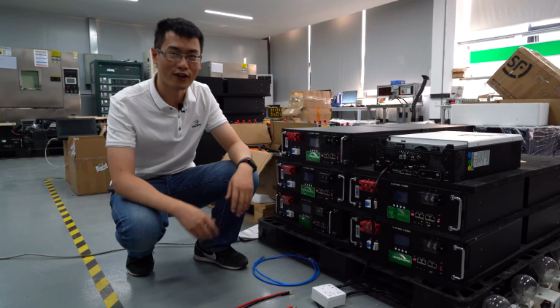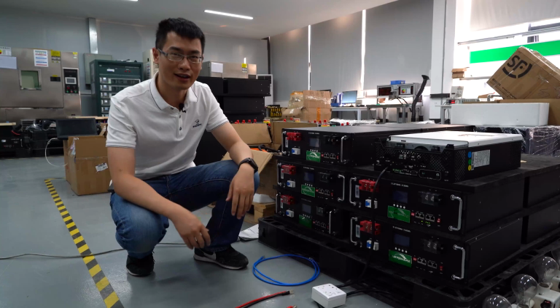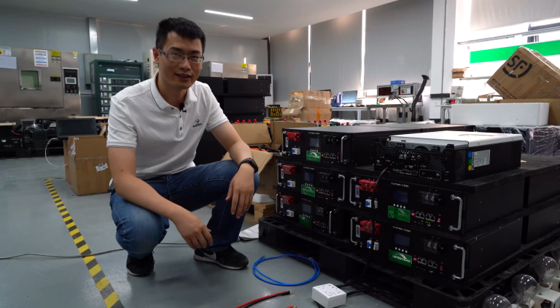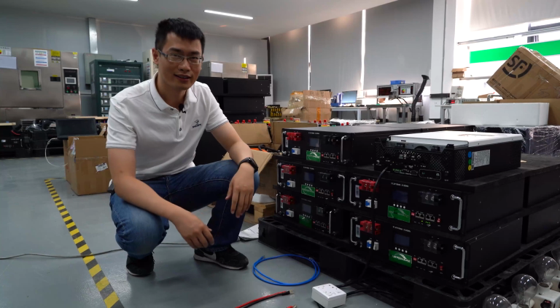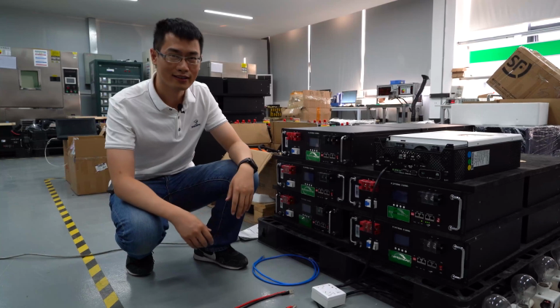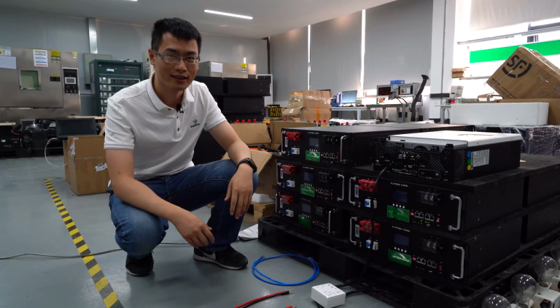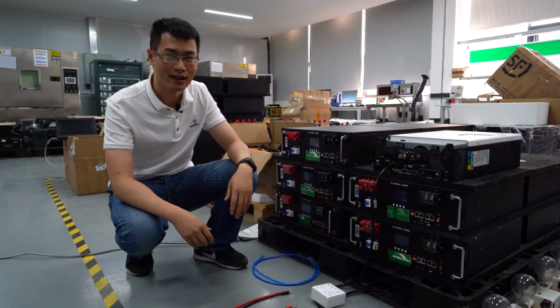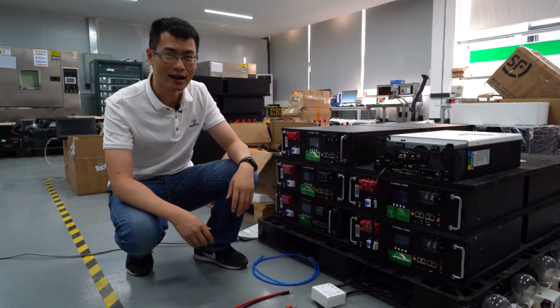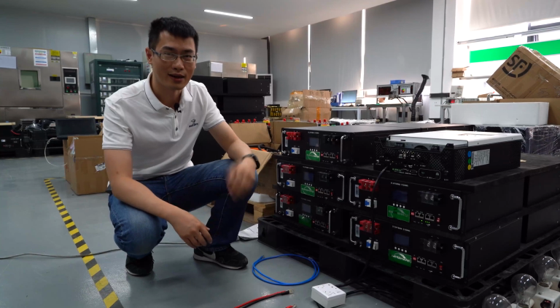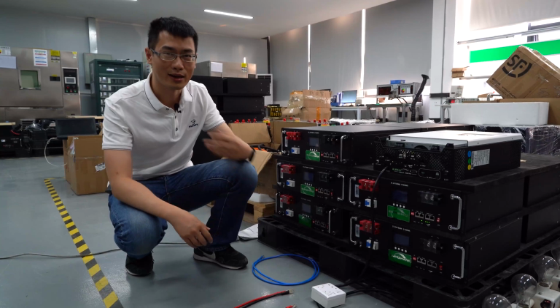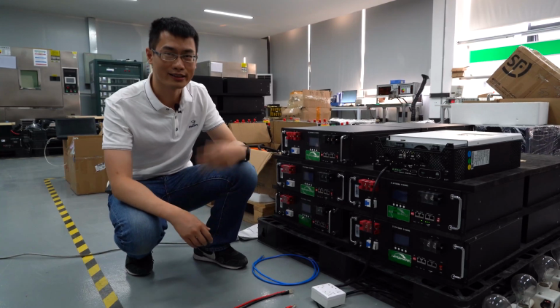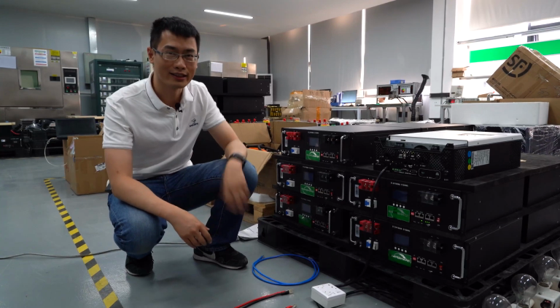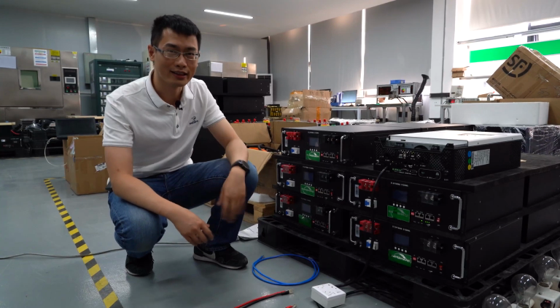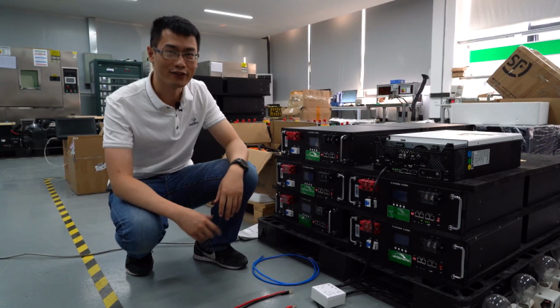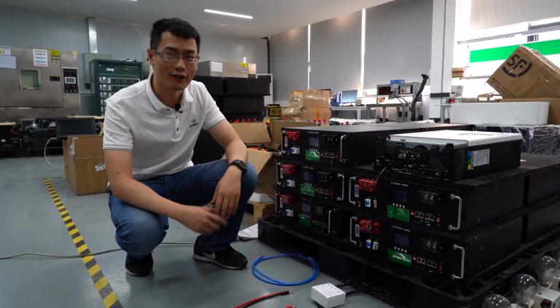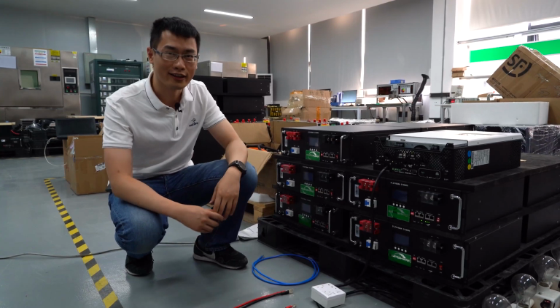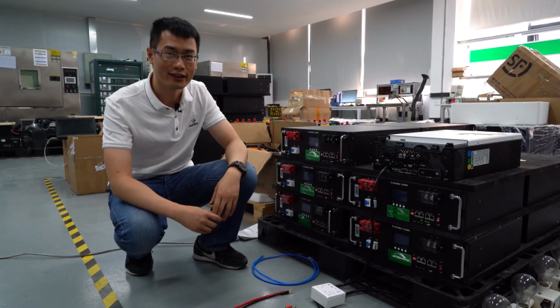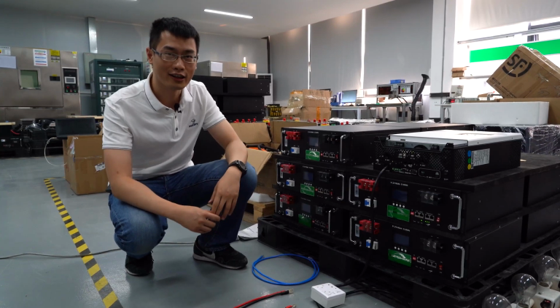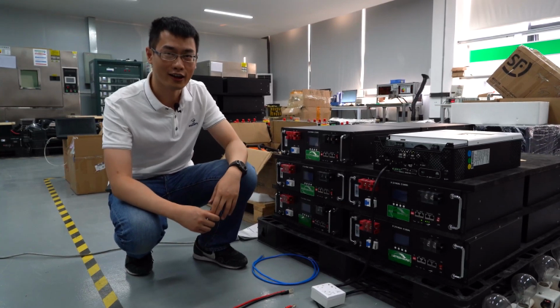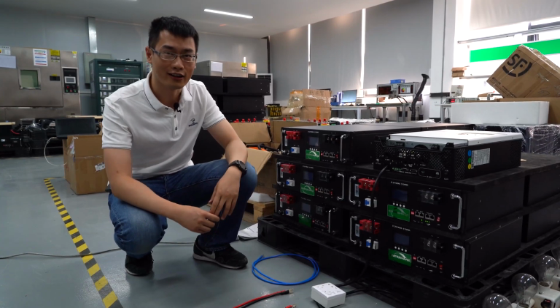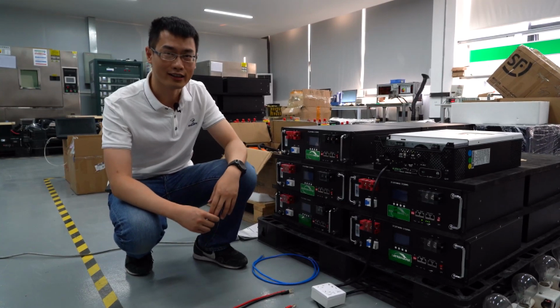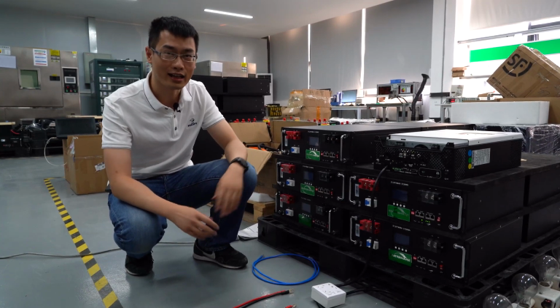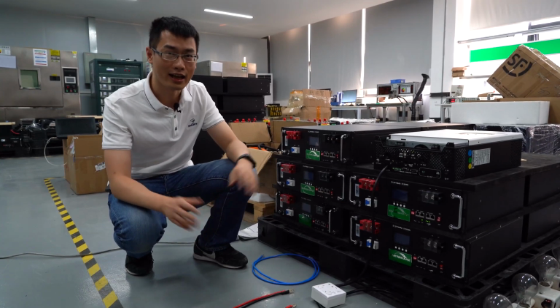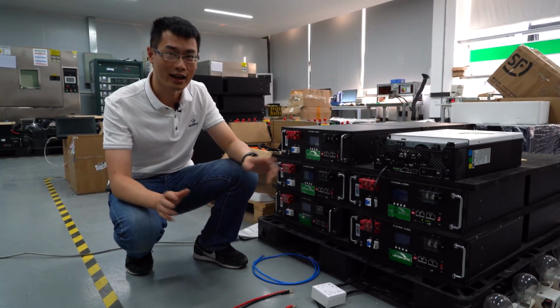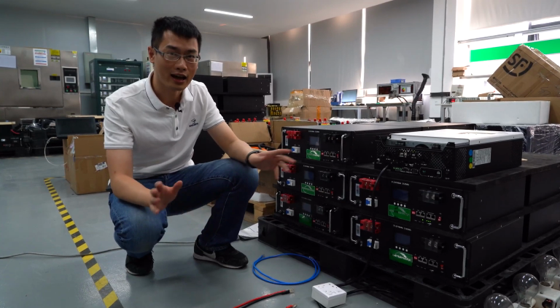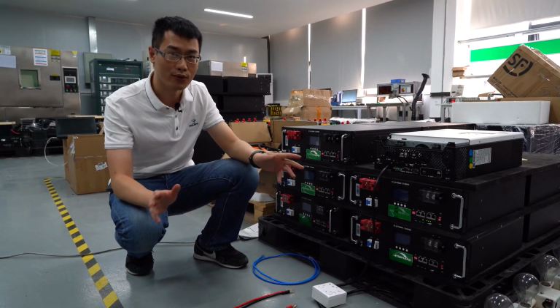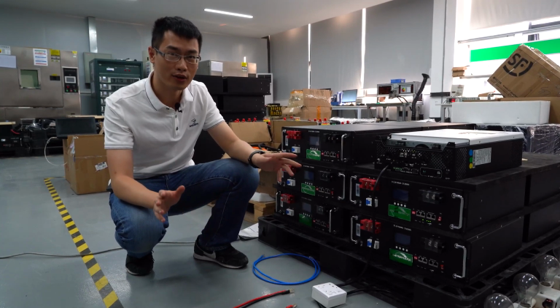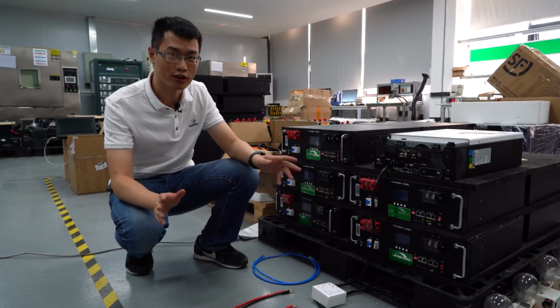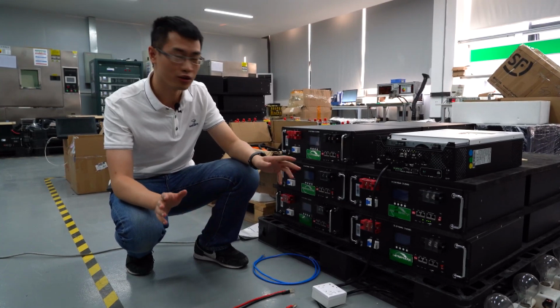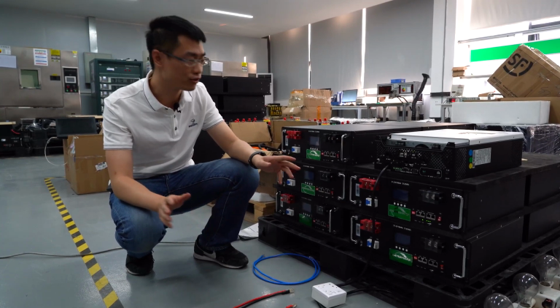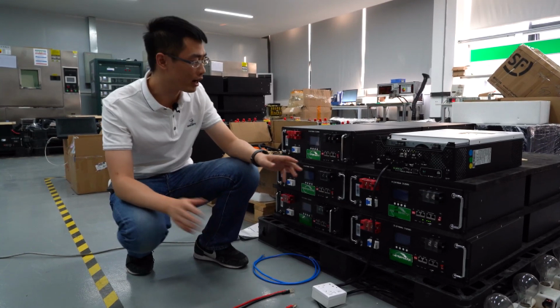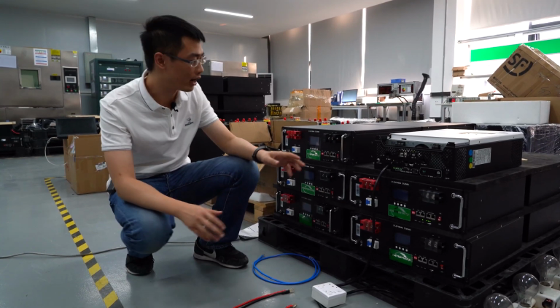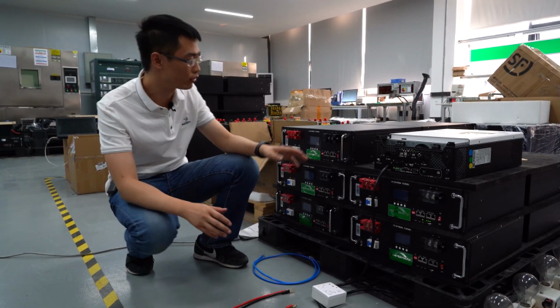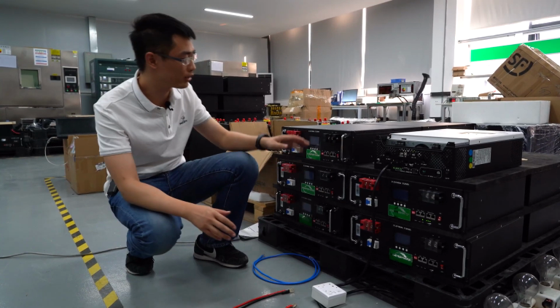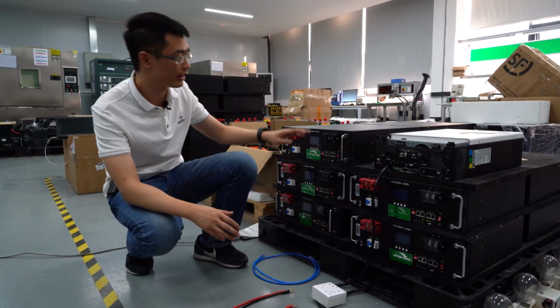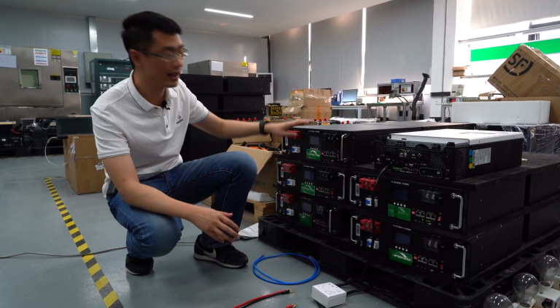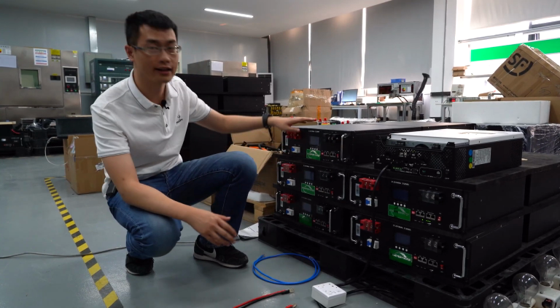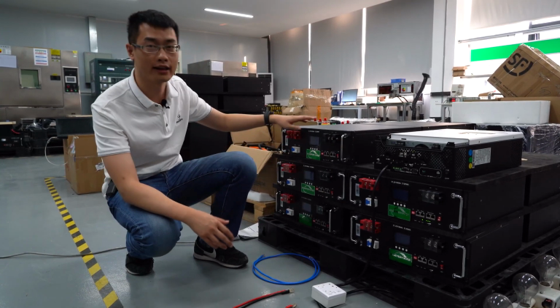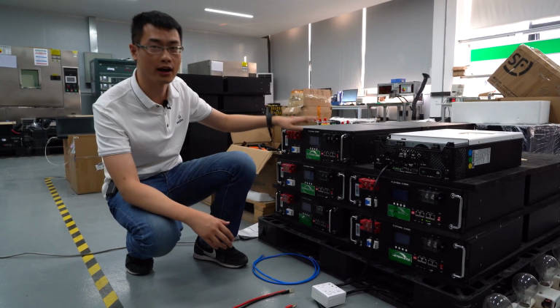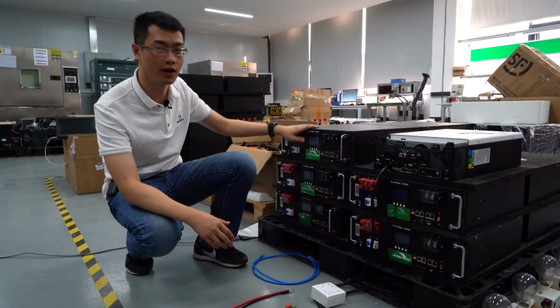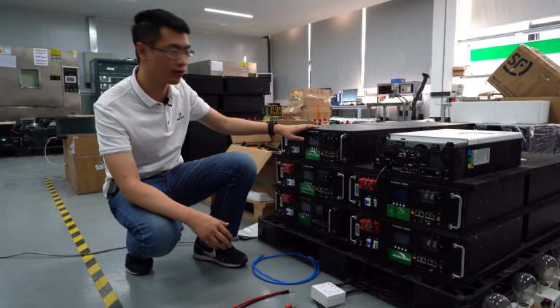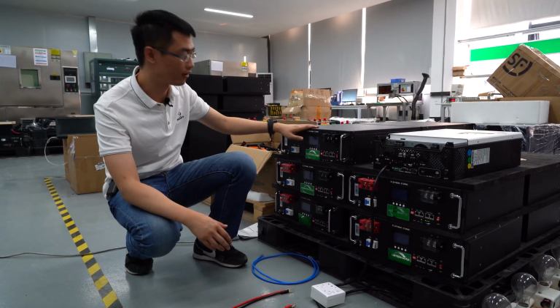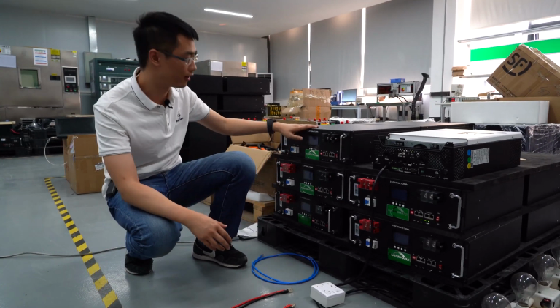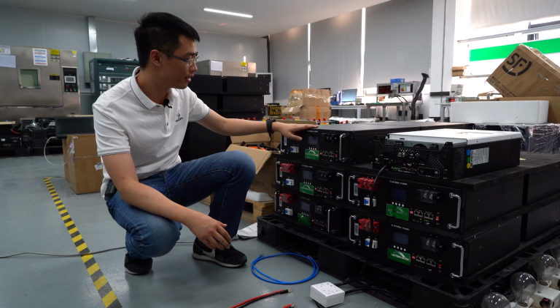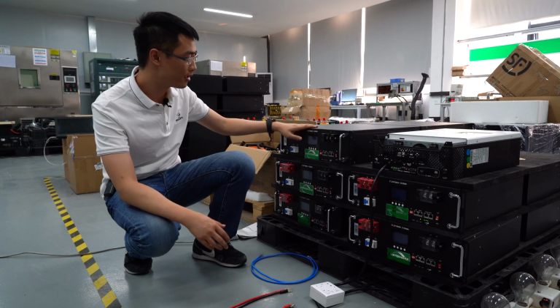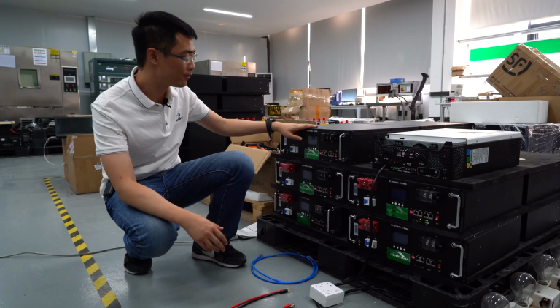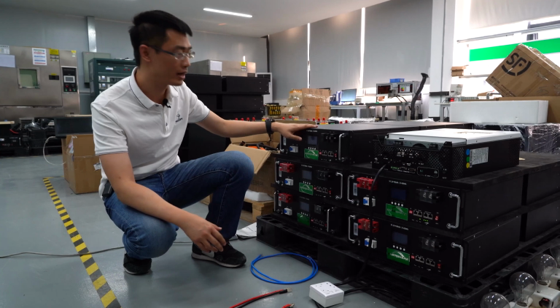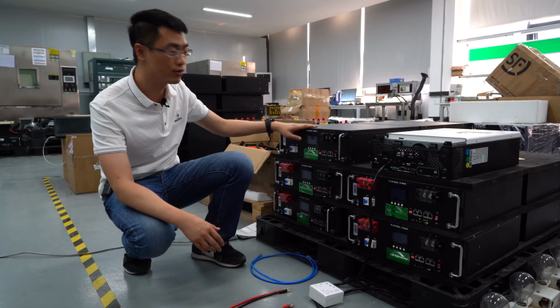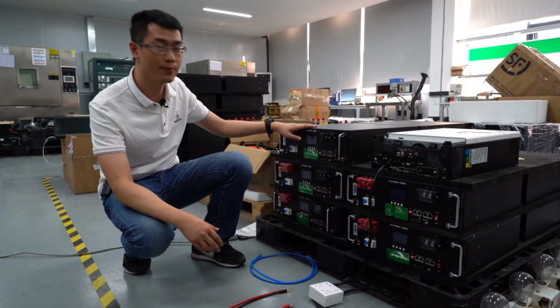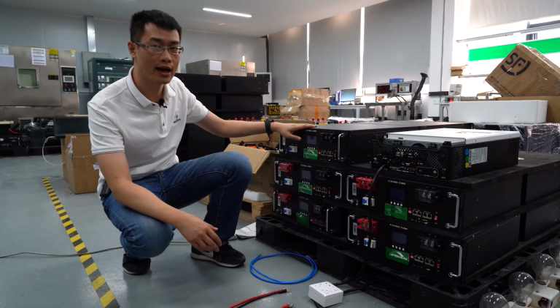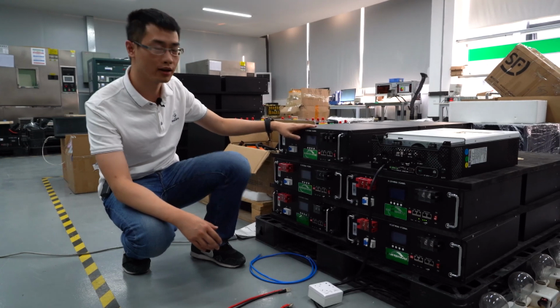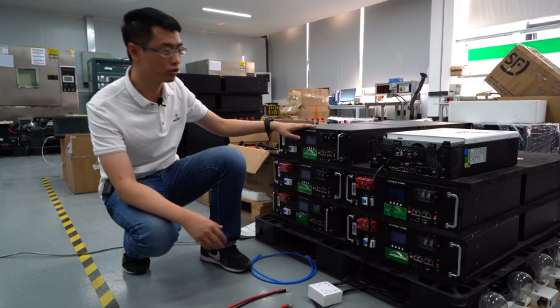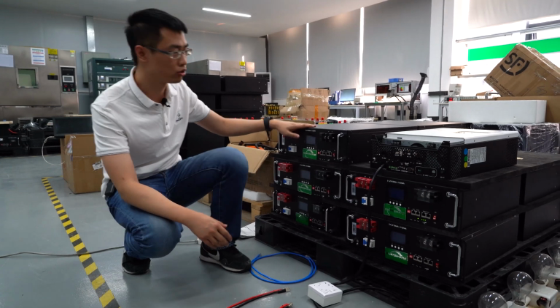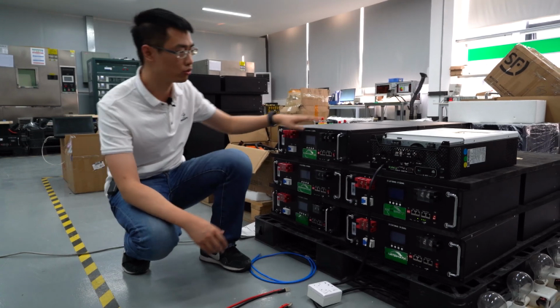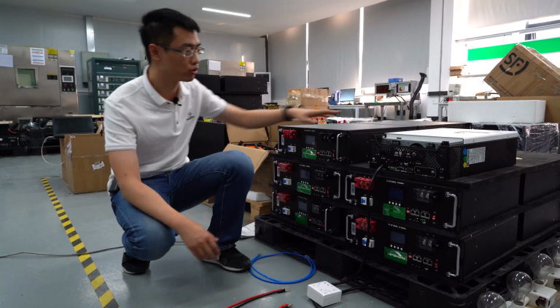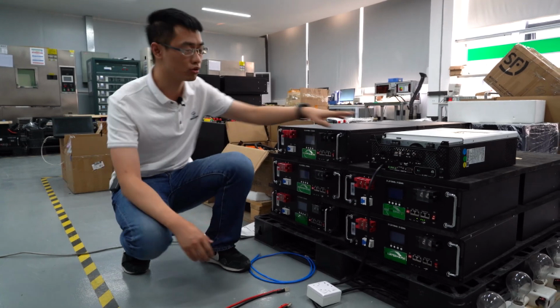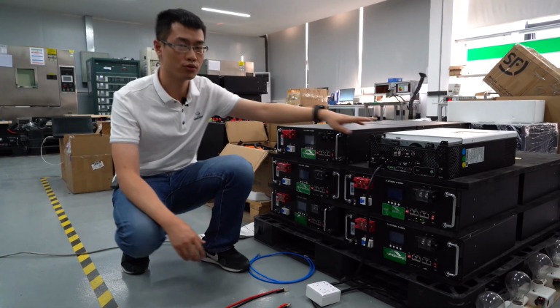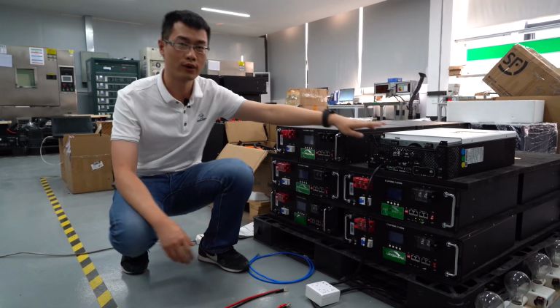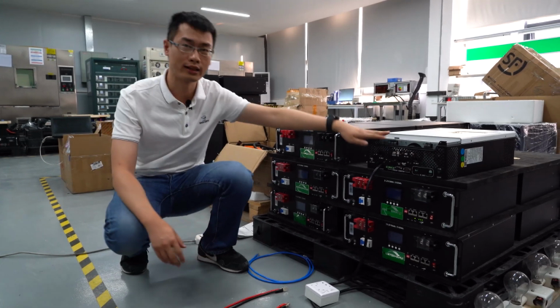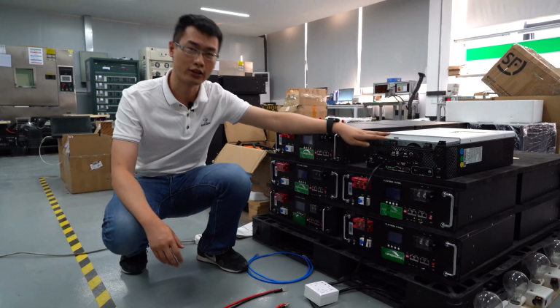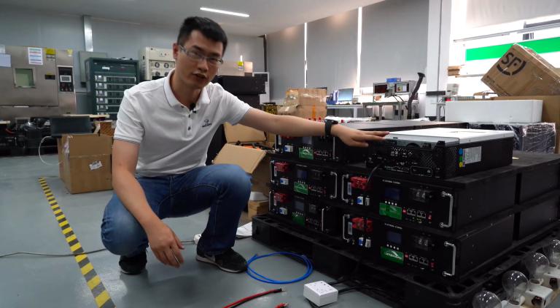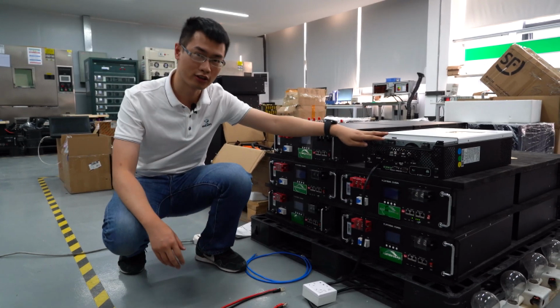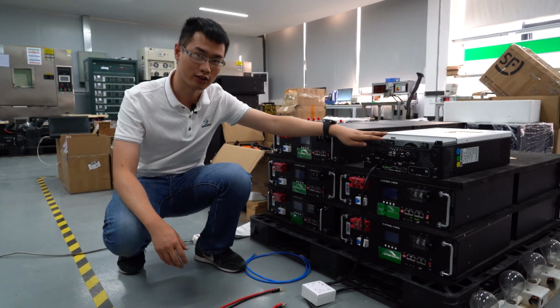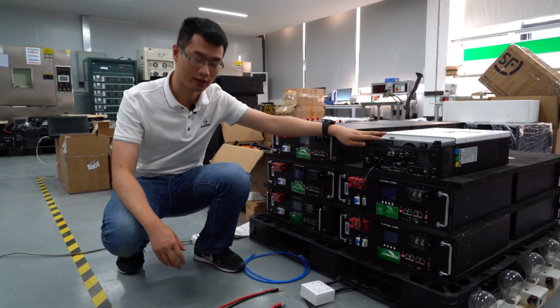Hello everyone, I'm Anthony from NHL. Today I will show you how to connect our battery pack to GrooveWatt Inverter.